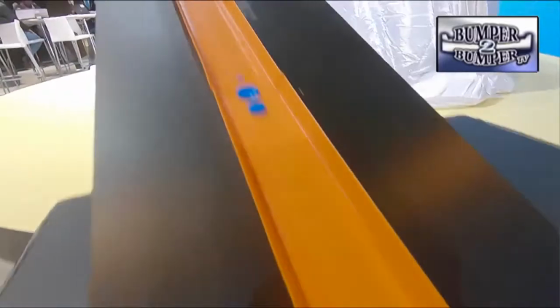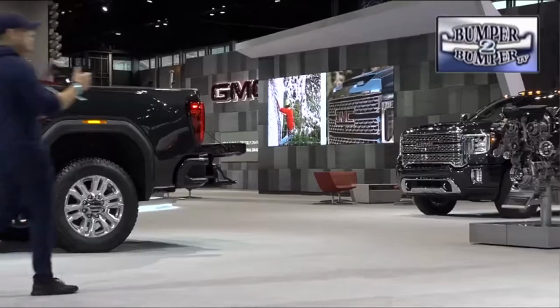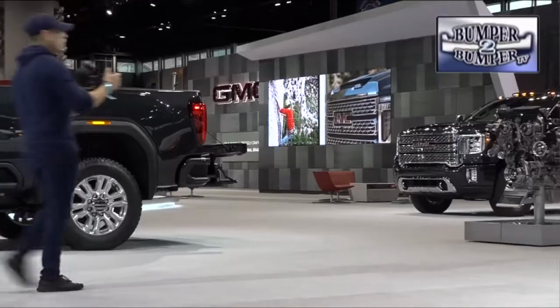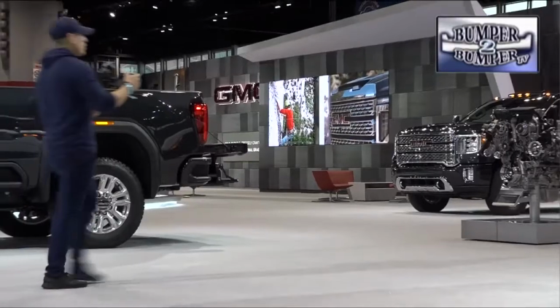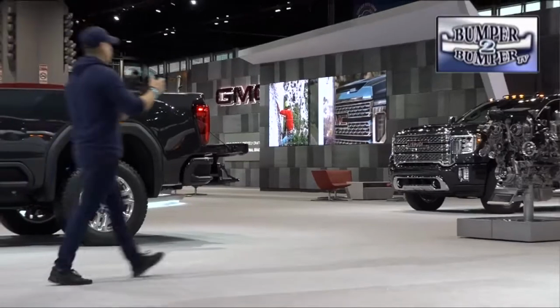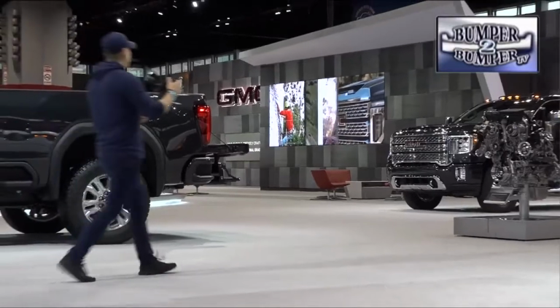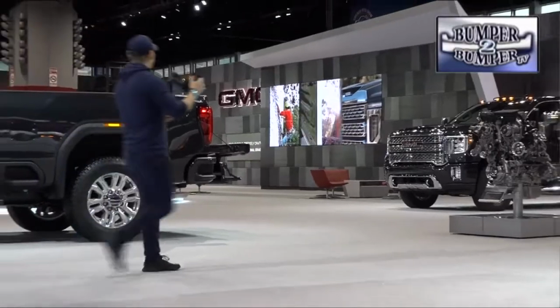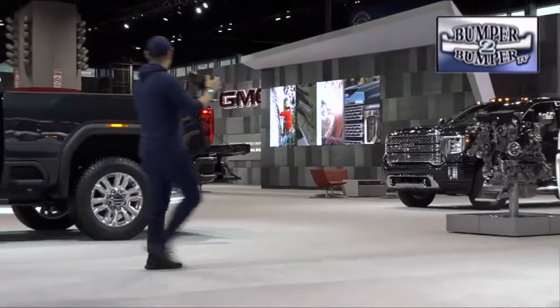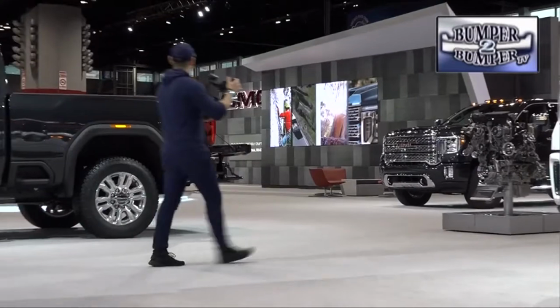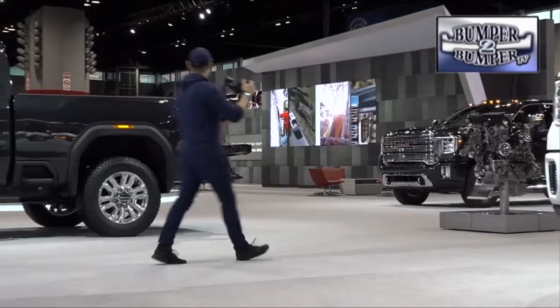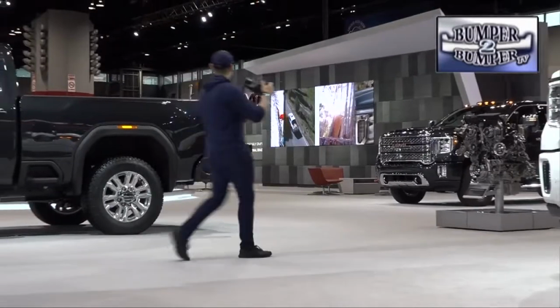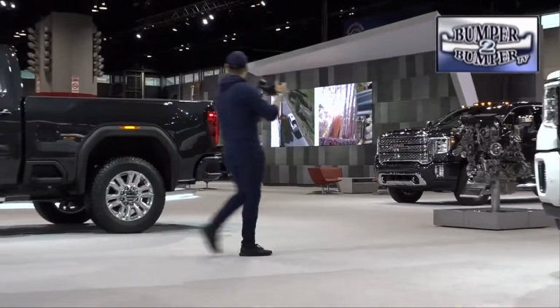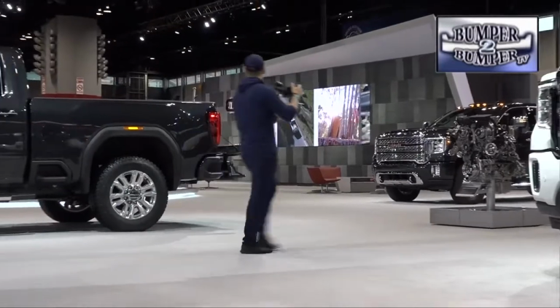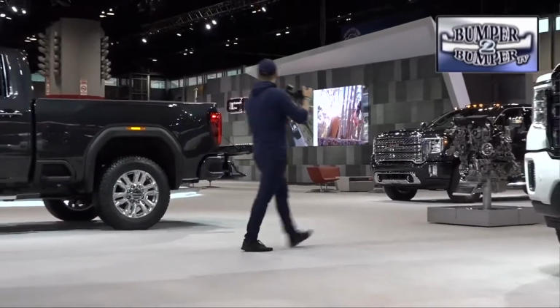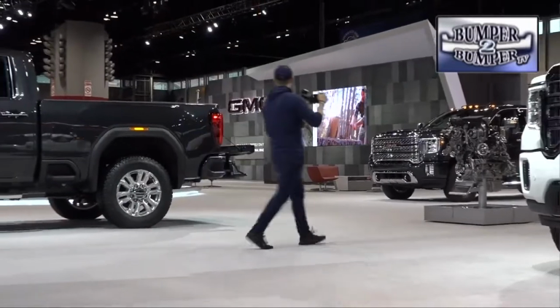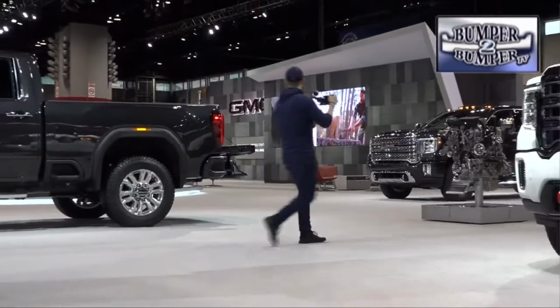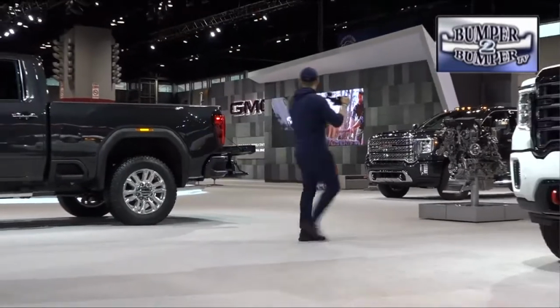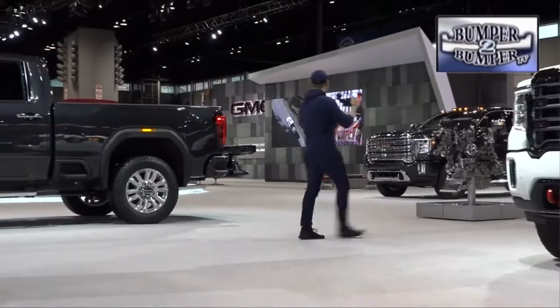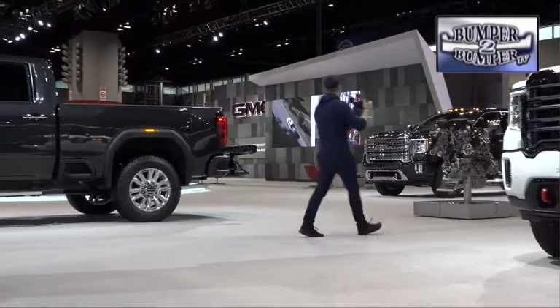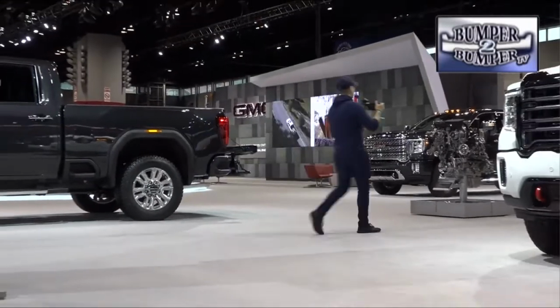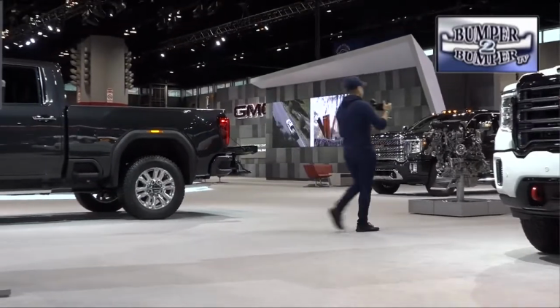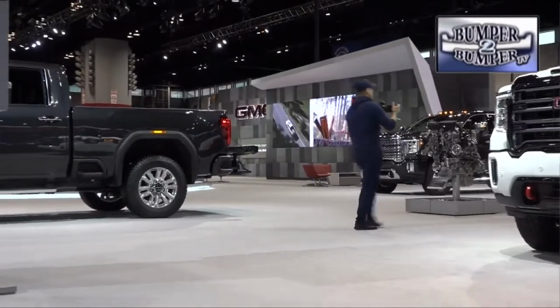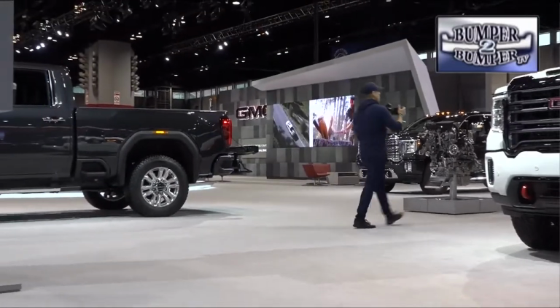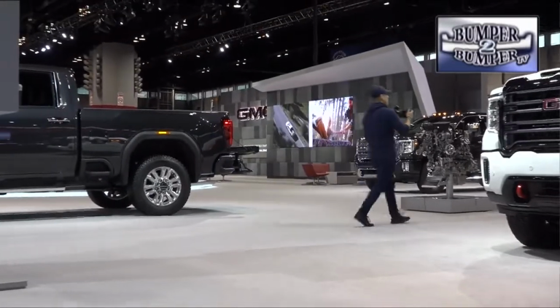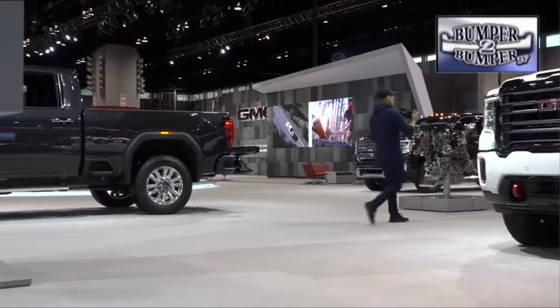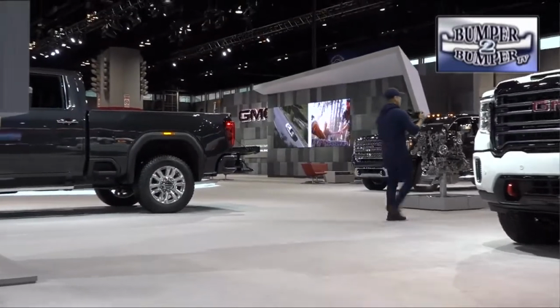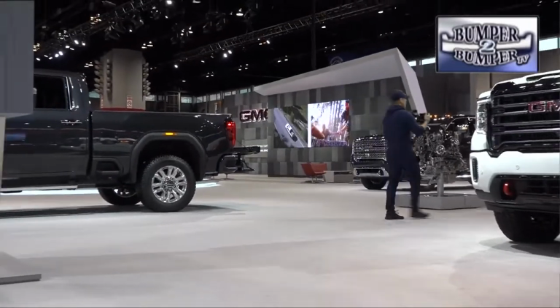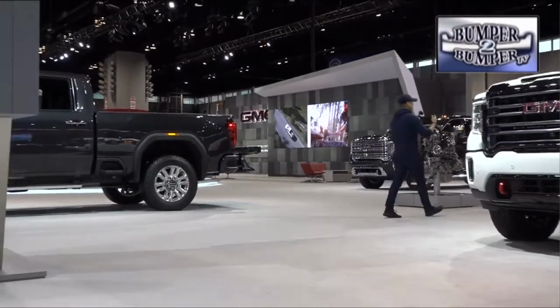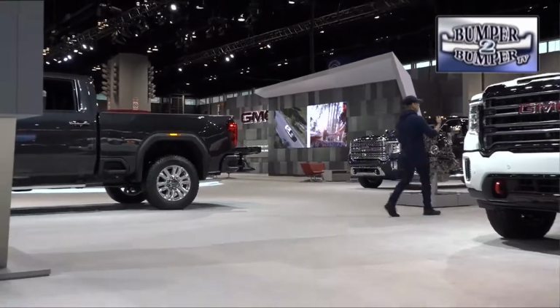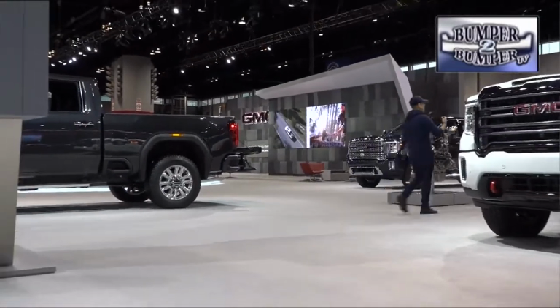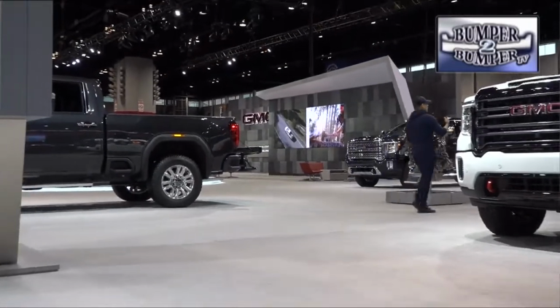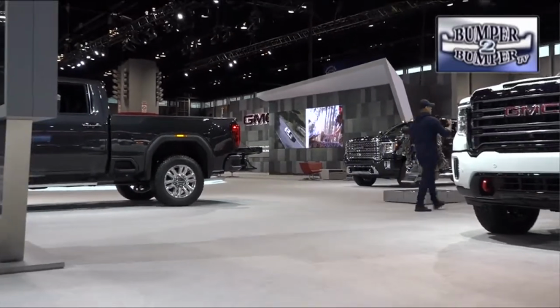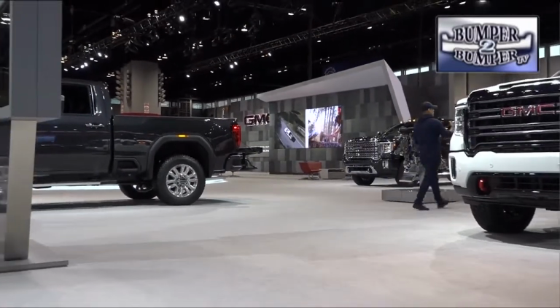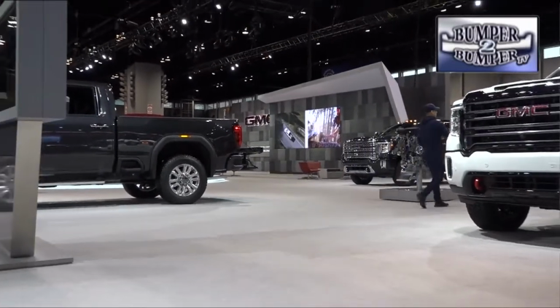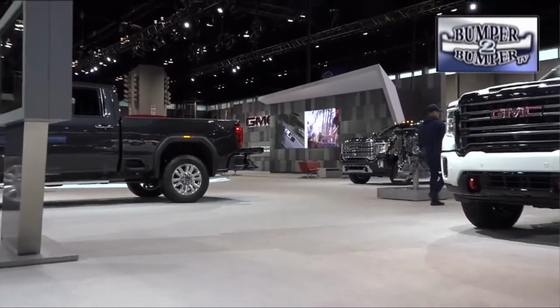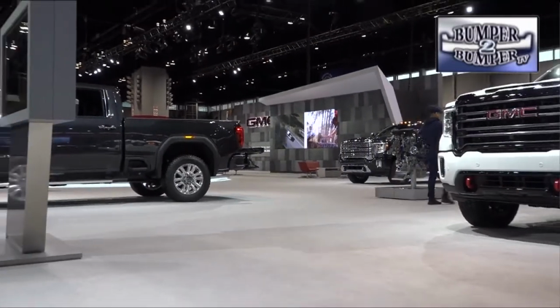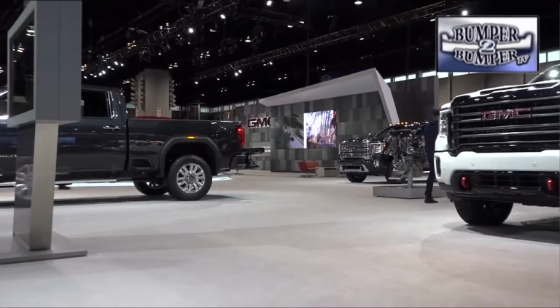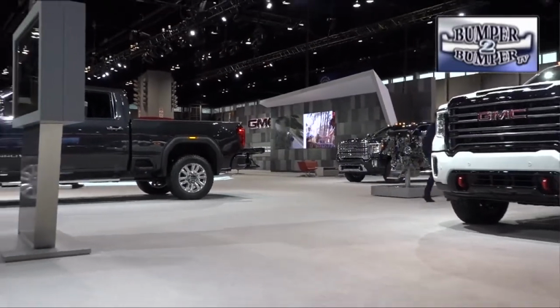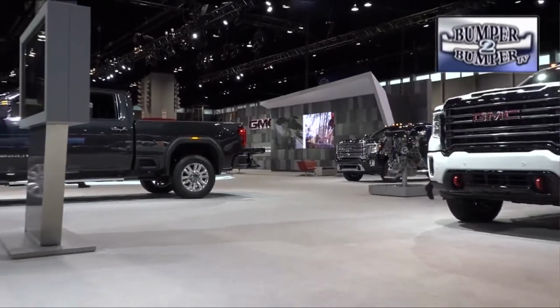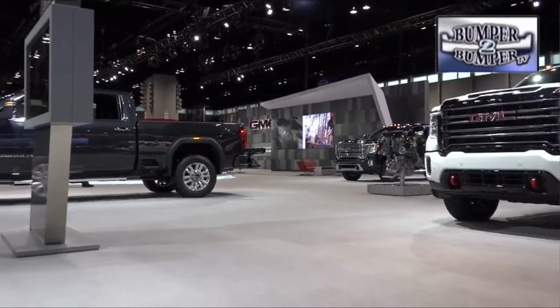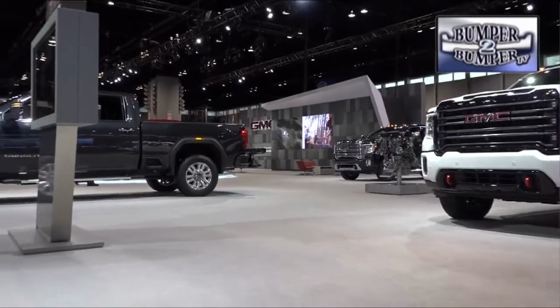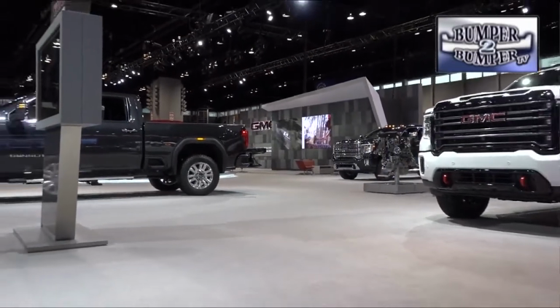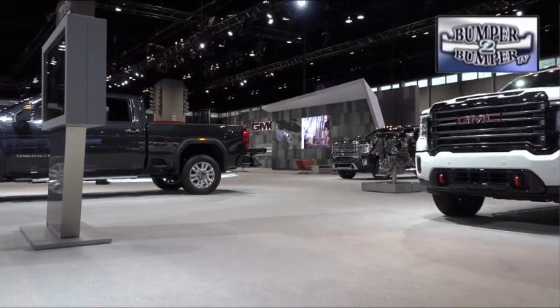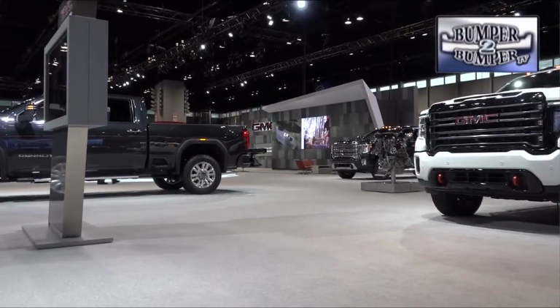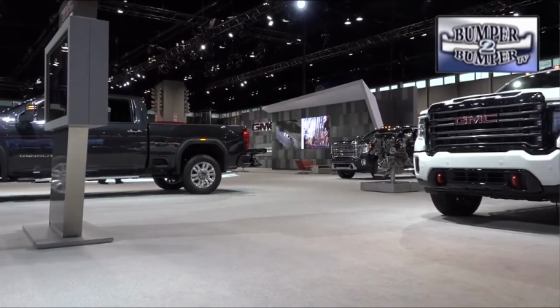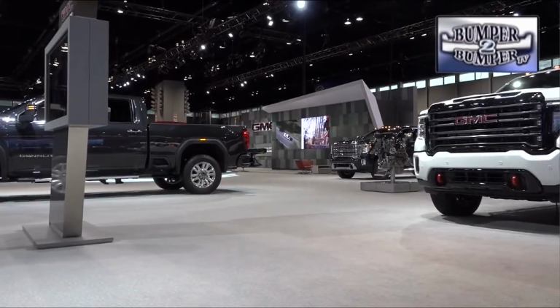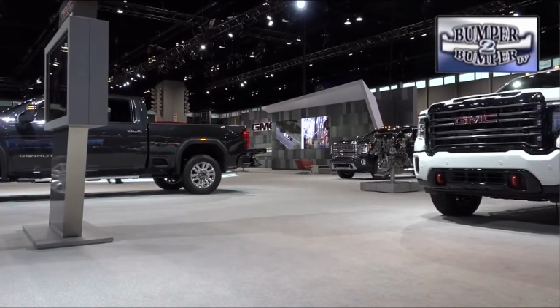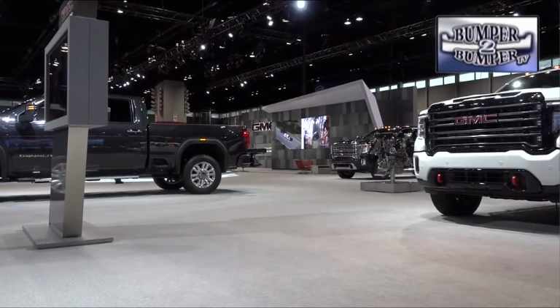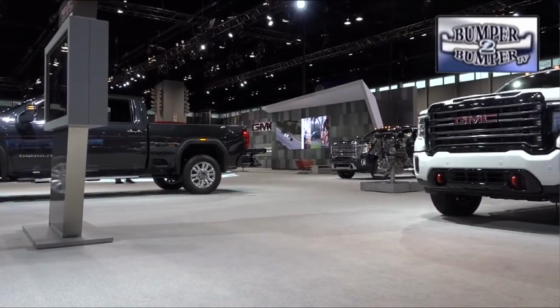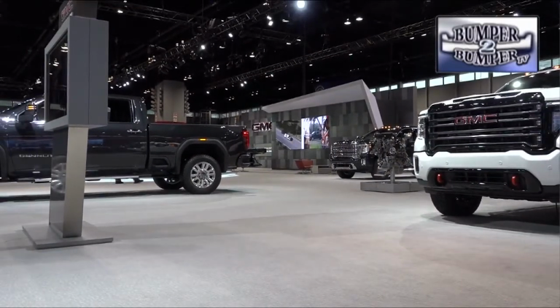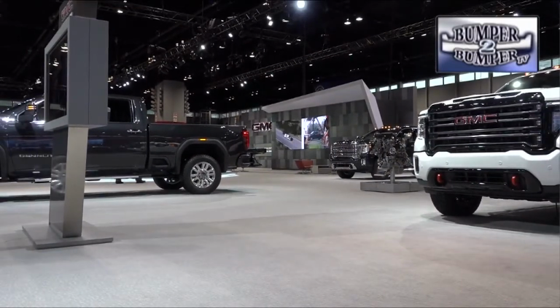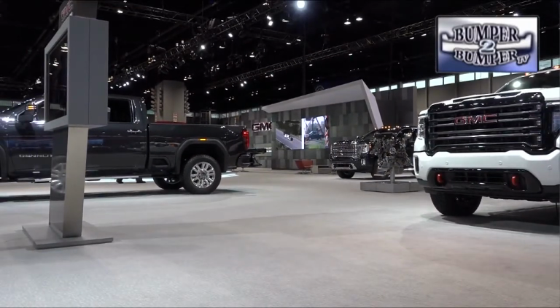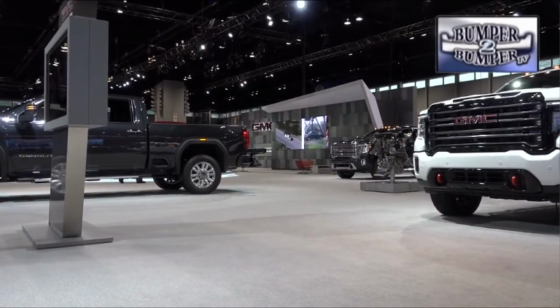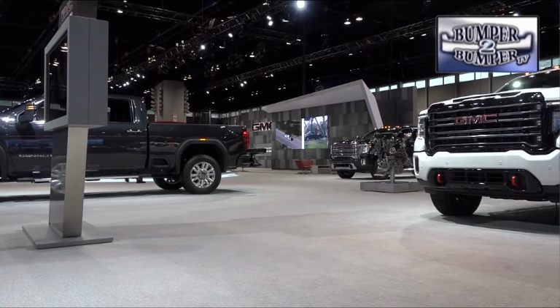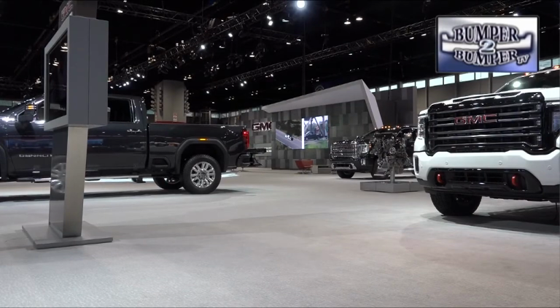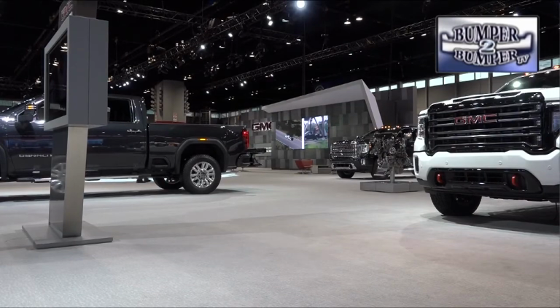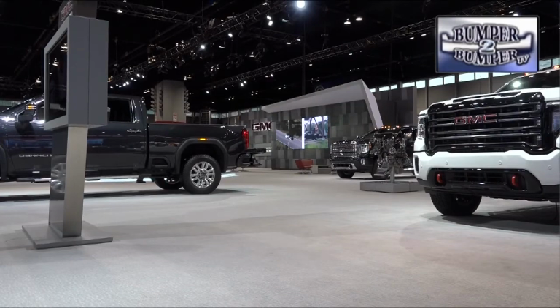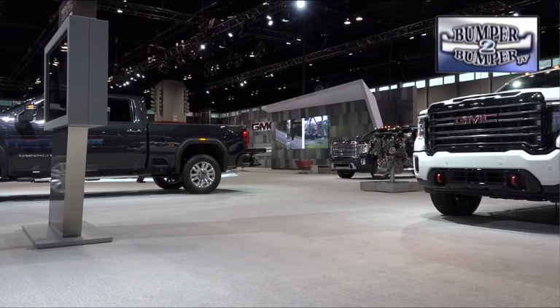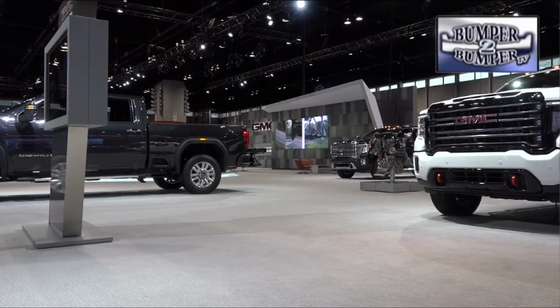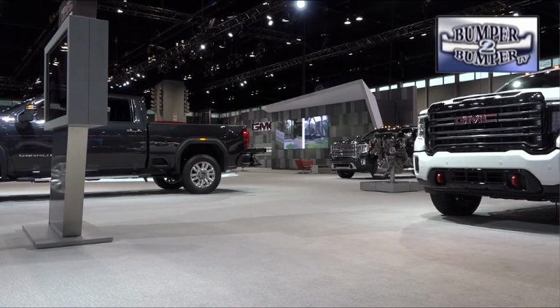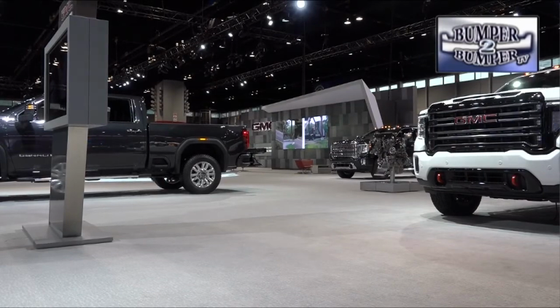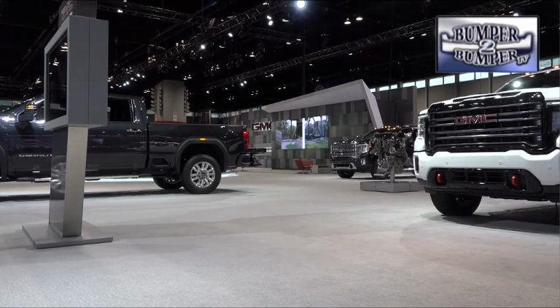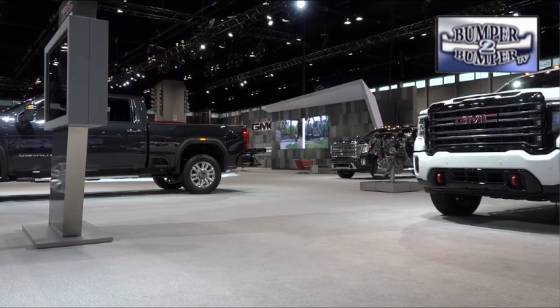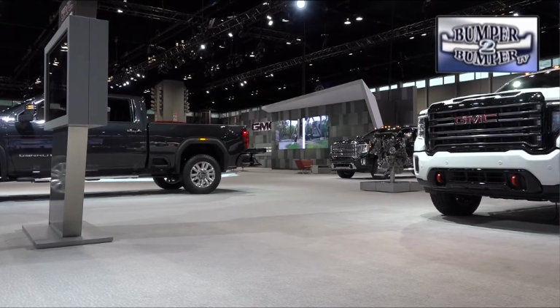The Chicago show has a long reputation where trucks, SUVs, and vans are king. And this year, they were well represented.